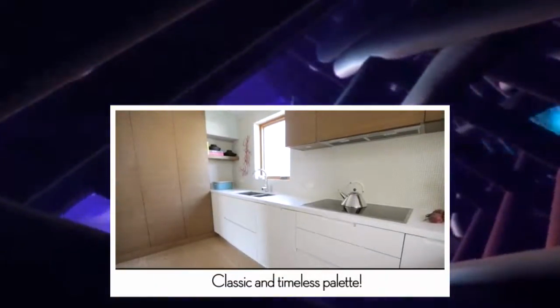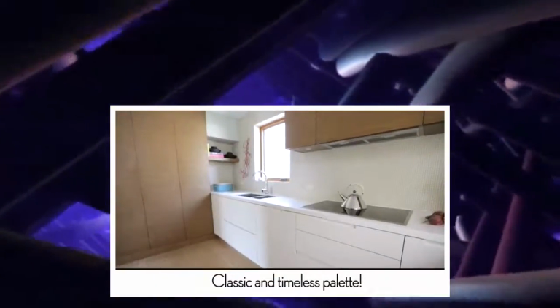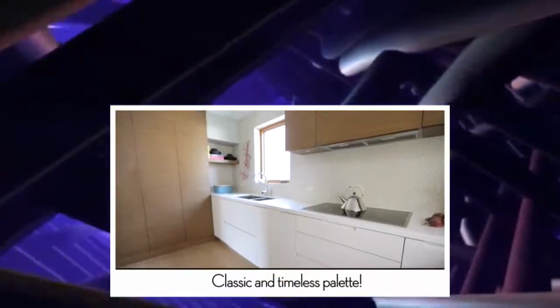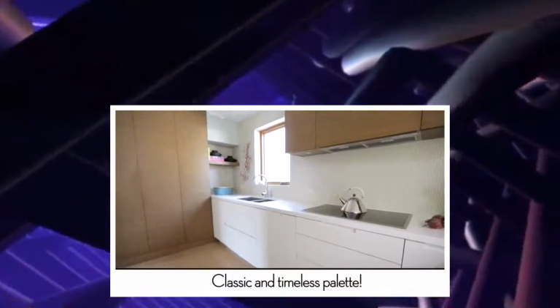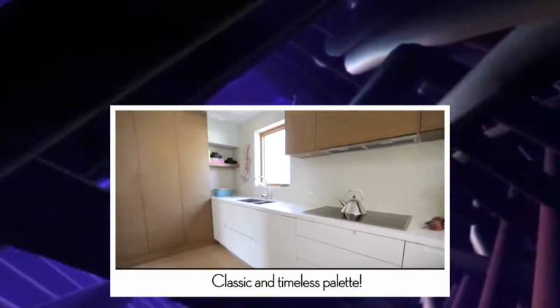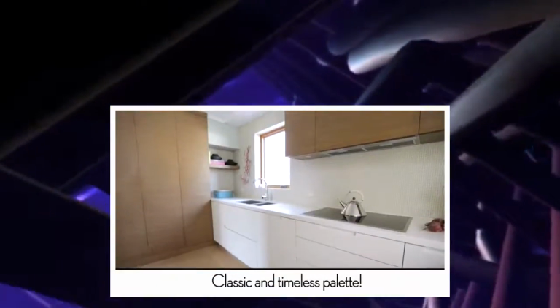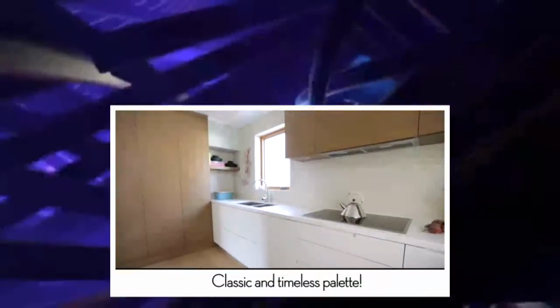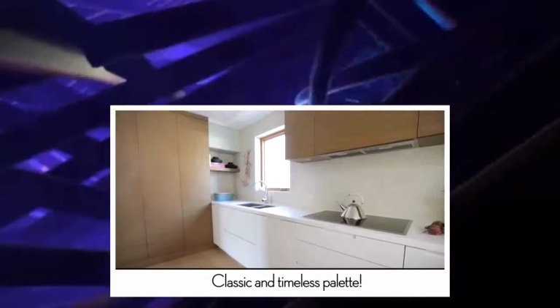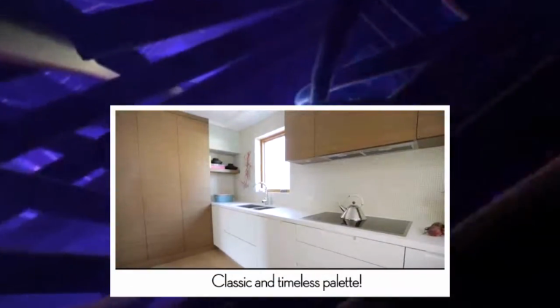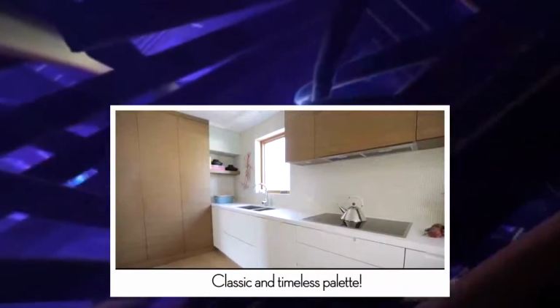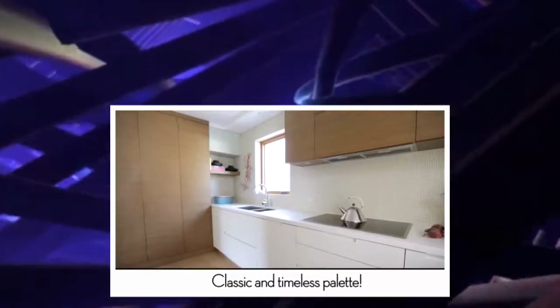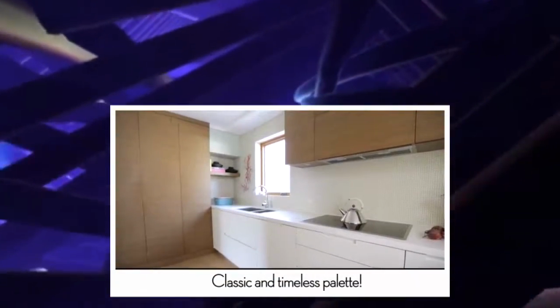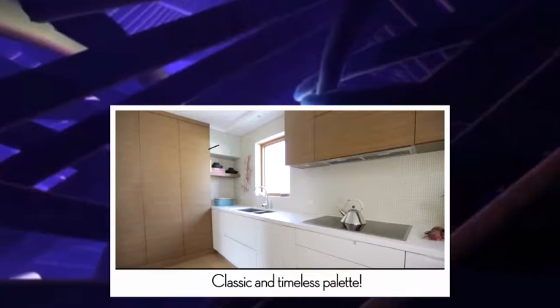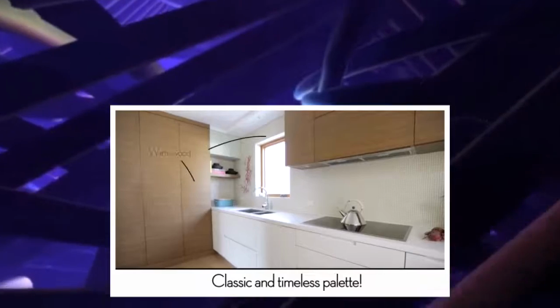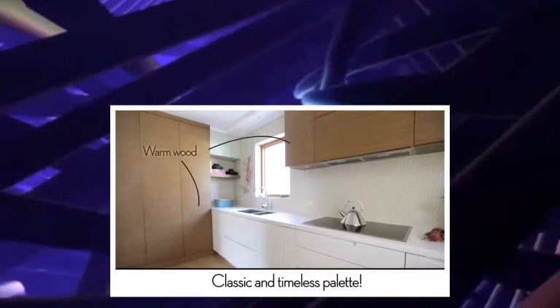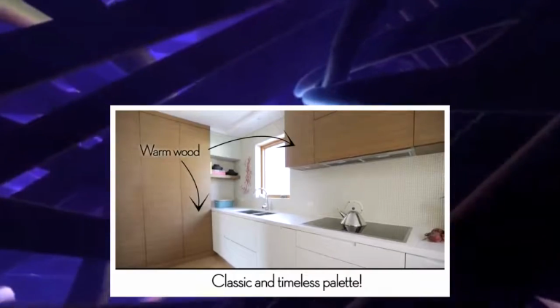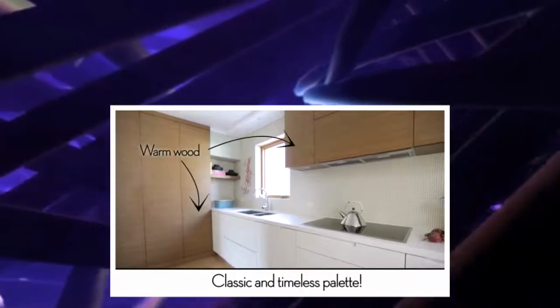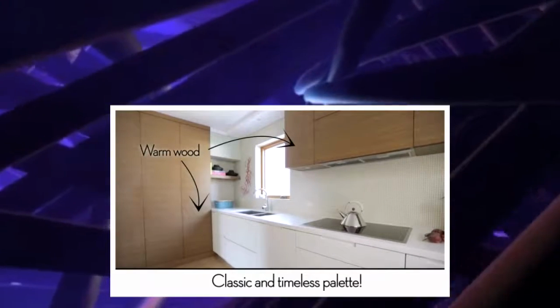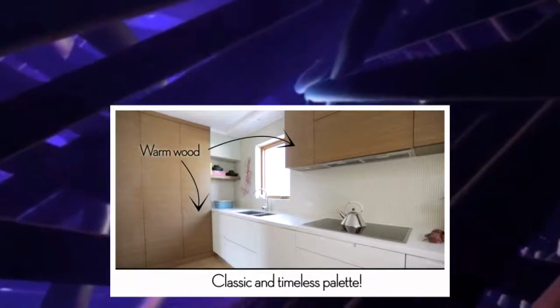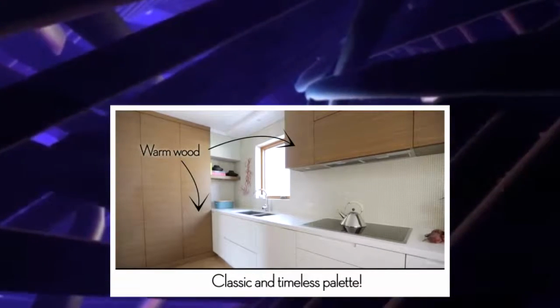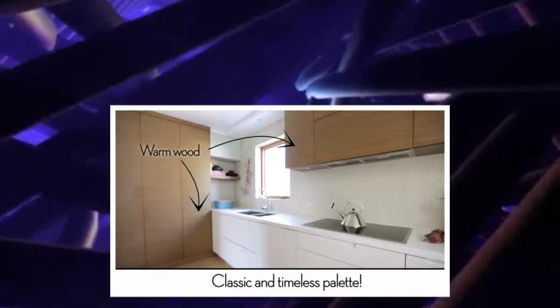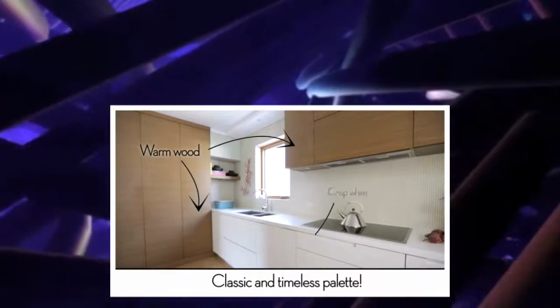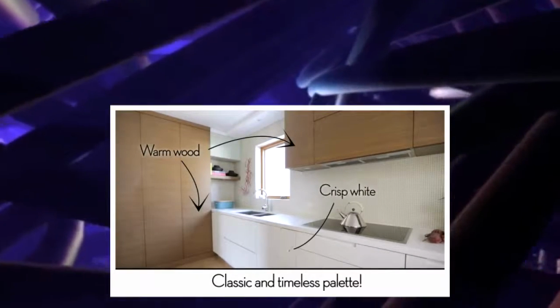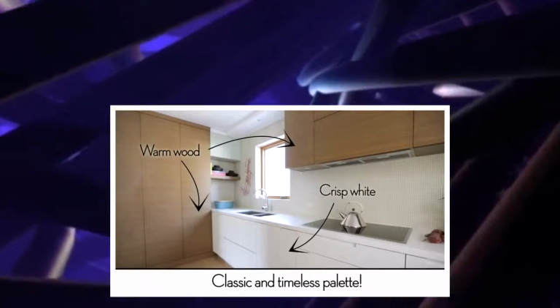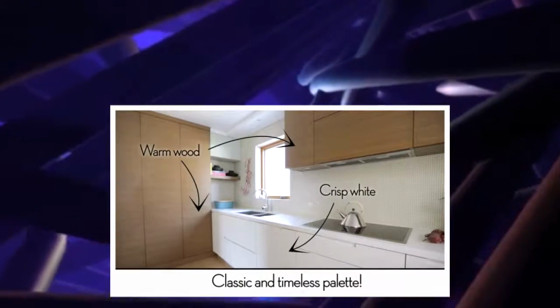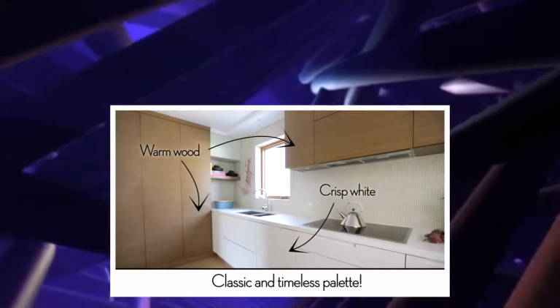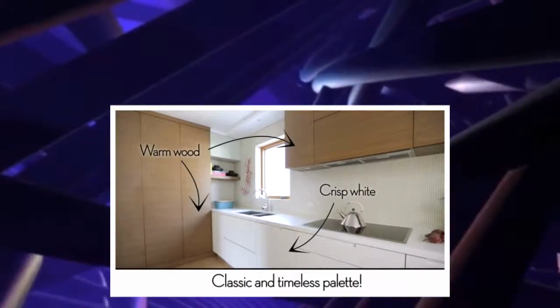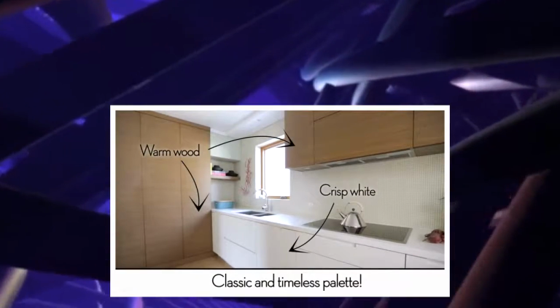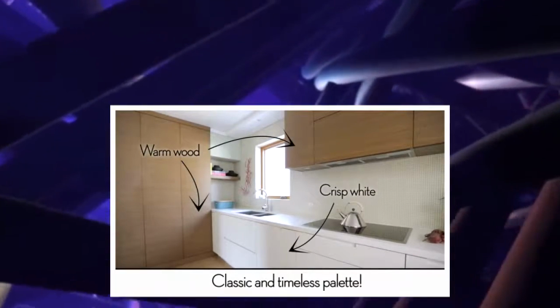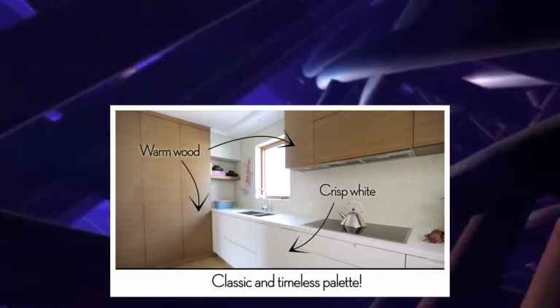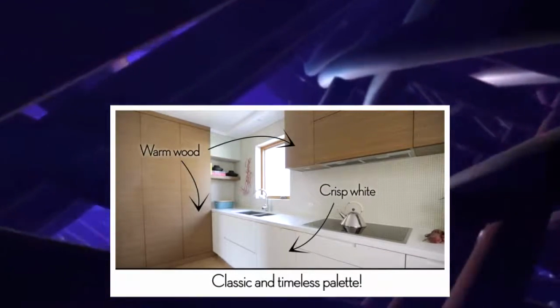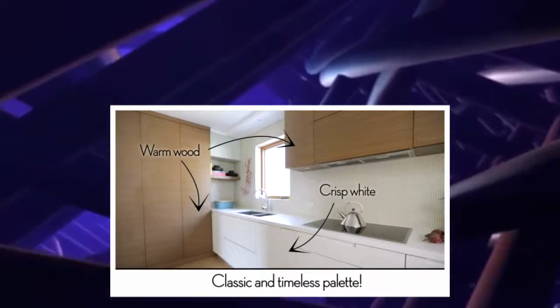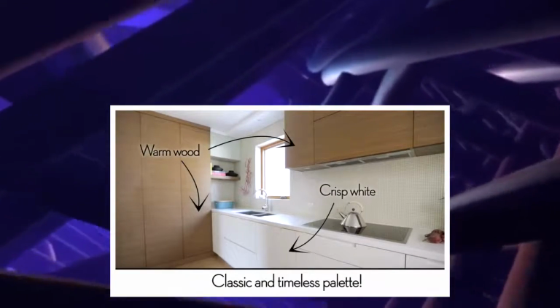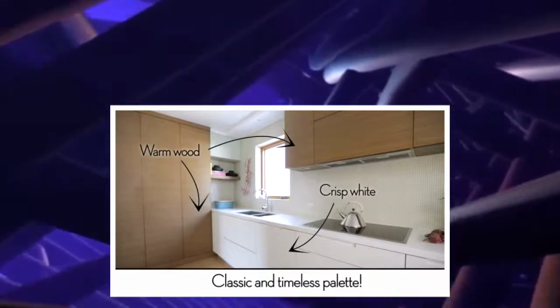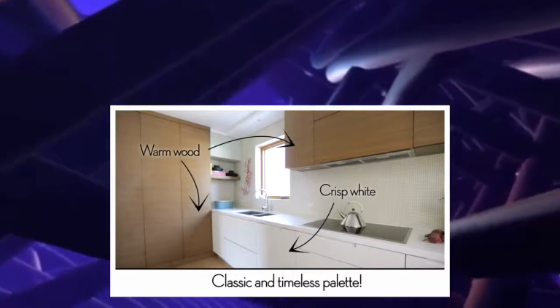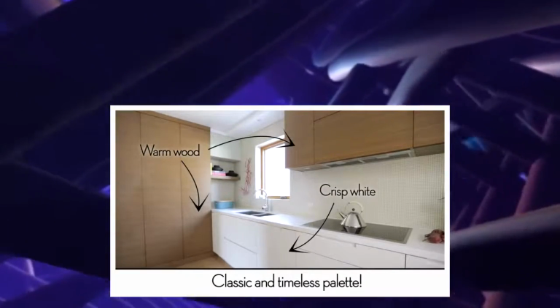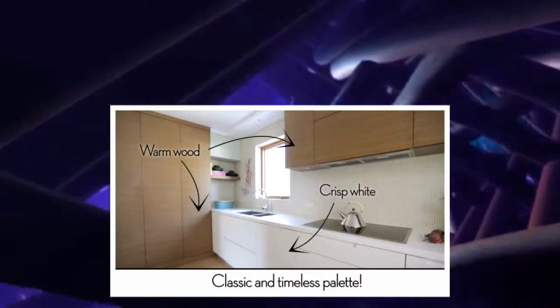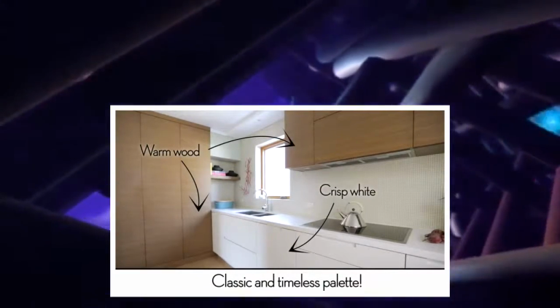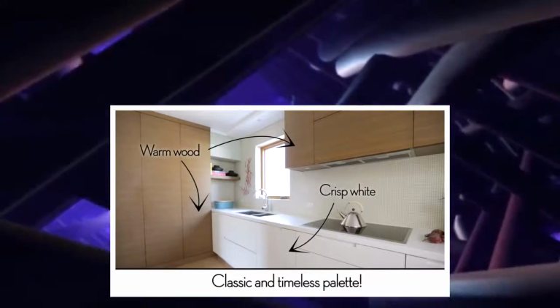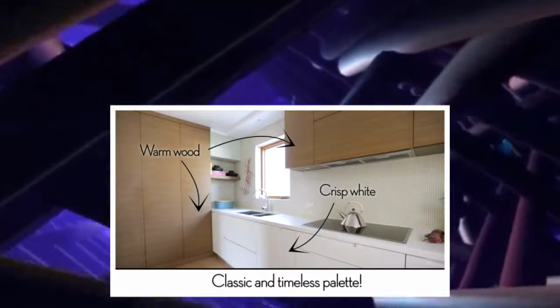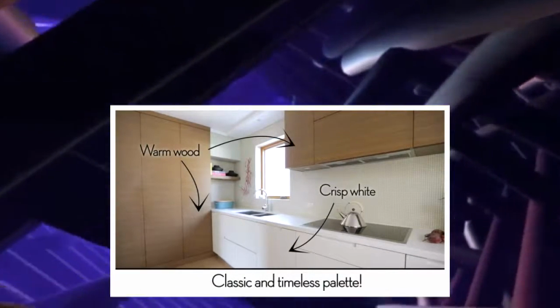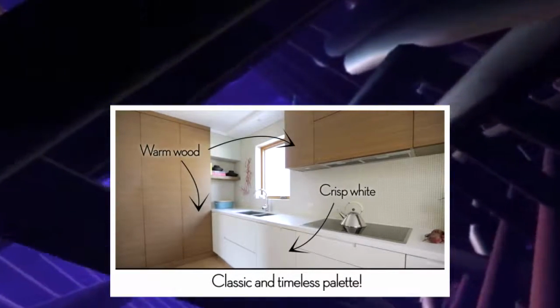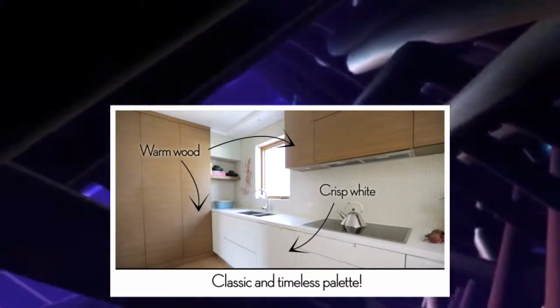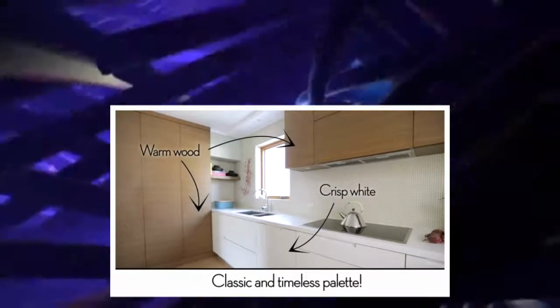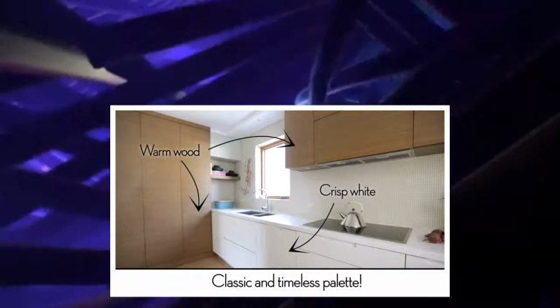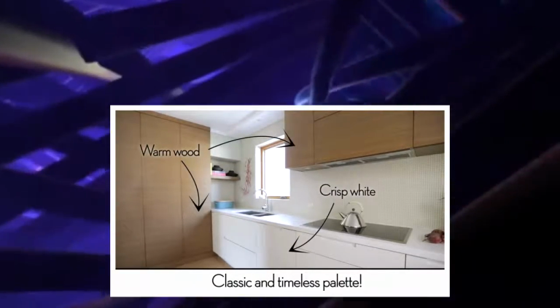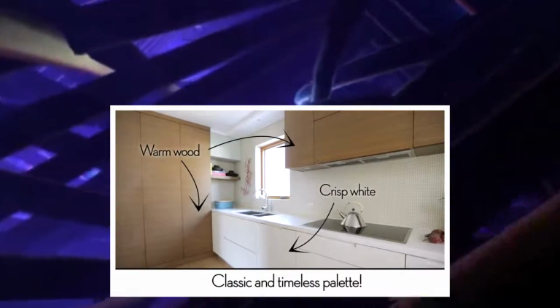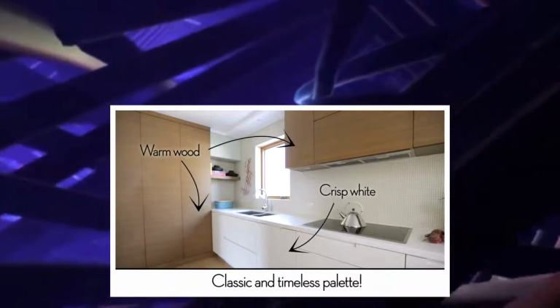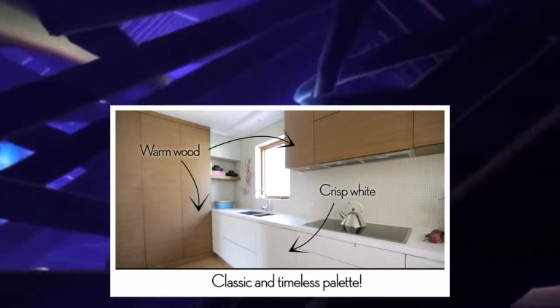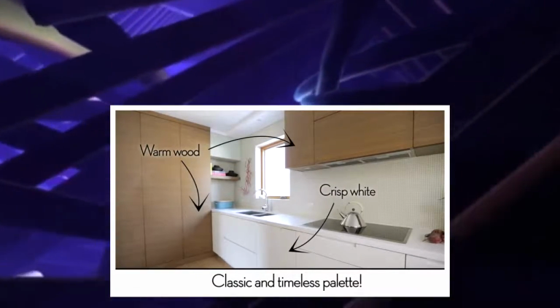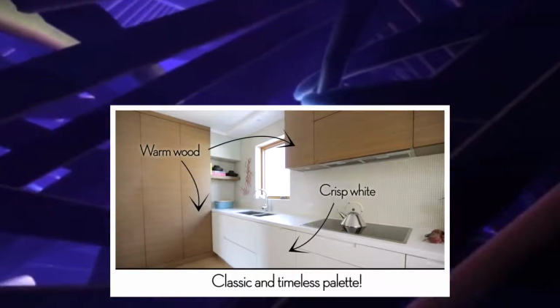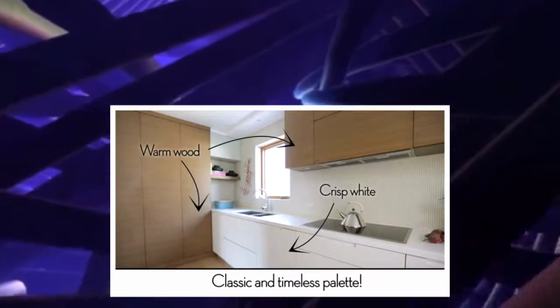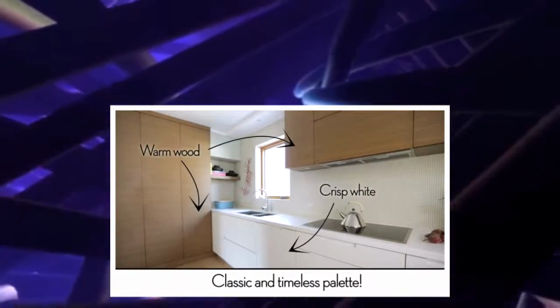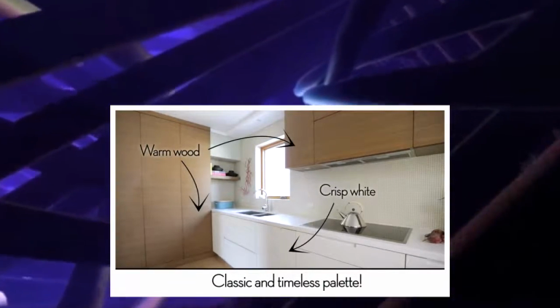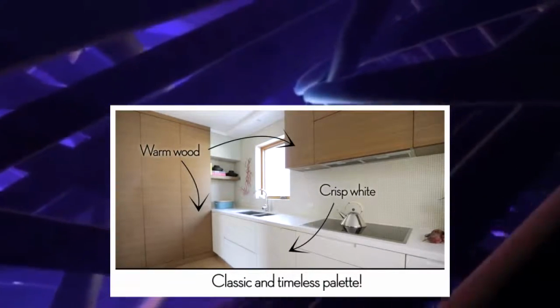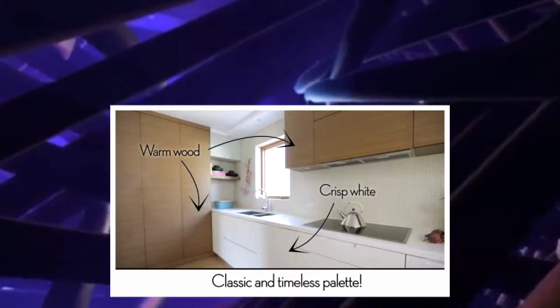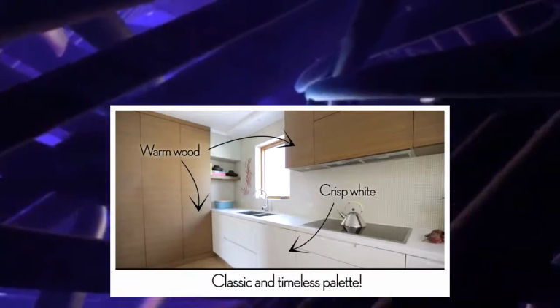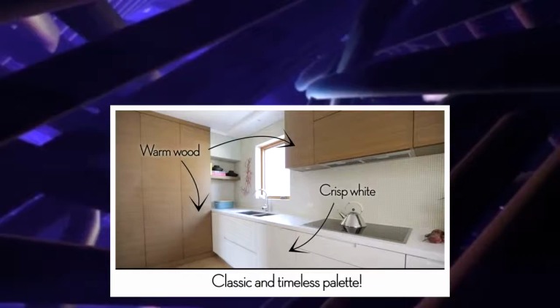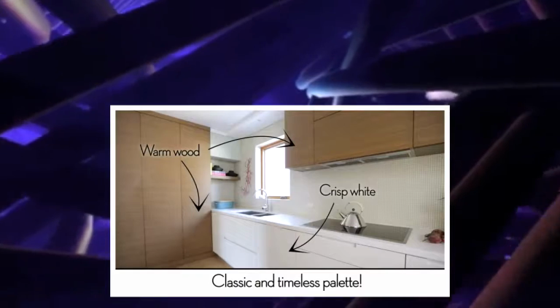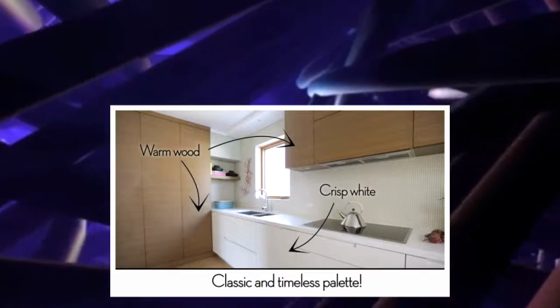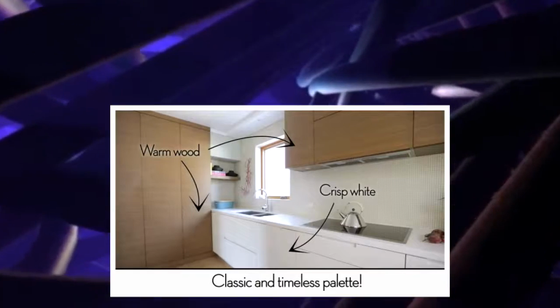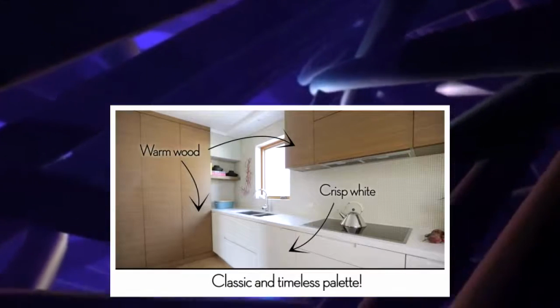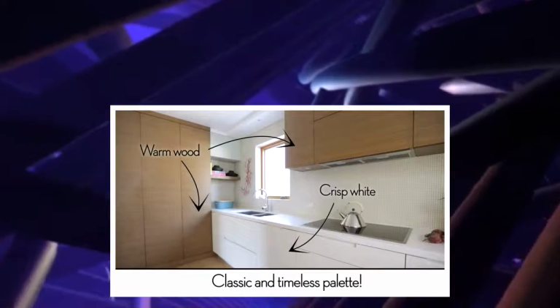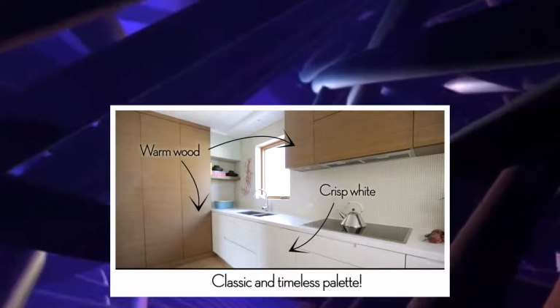The palette that was chosen here is super timeless. It's great if you're staying and enjoying your house, or if you're thinking about selling it as well.